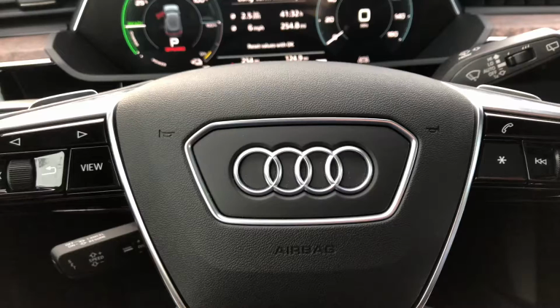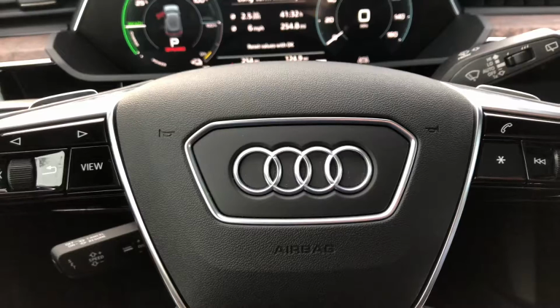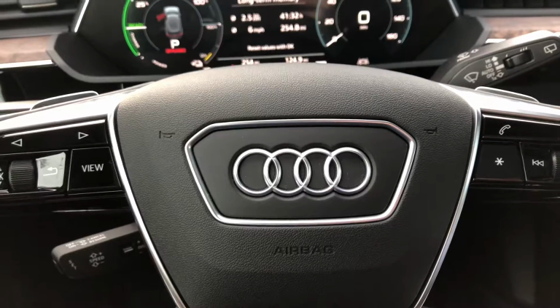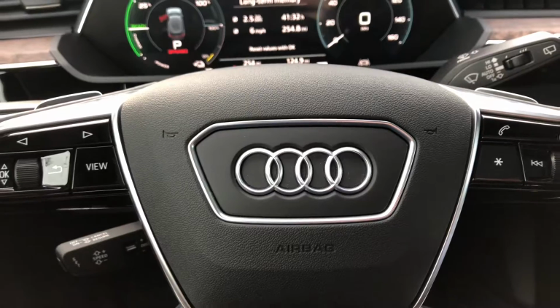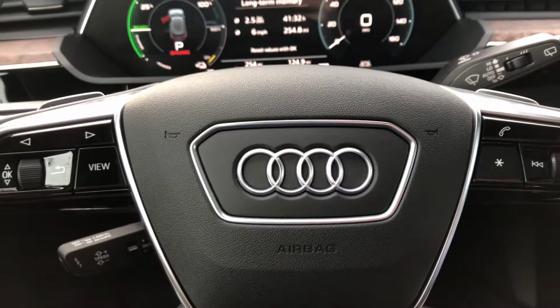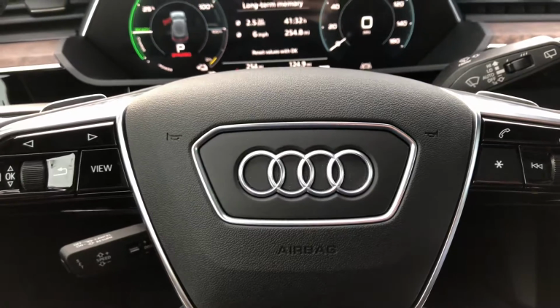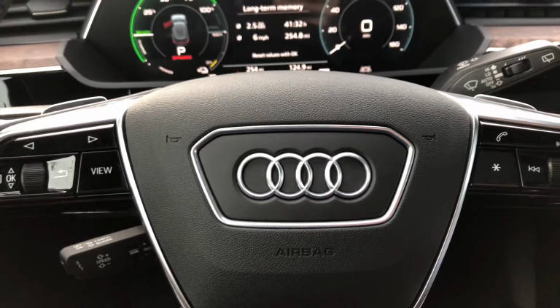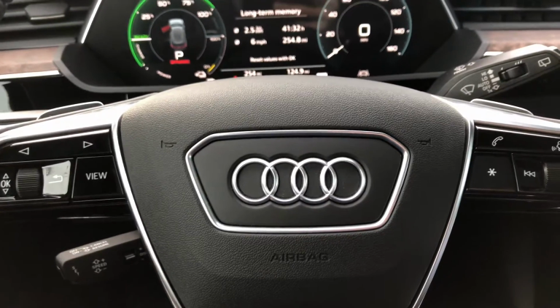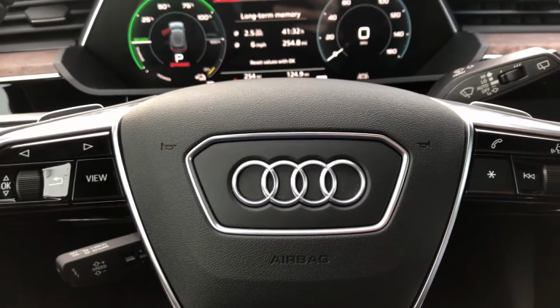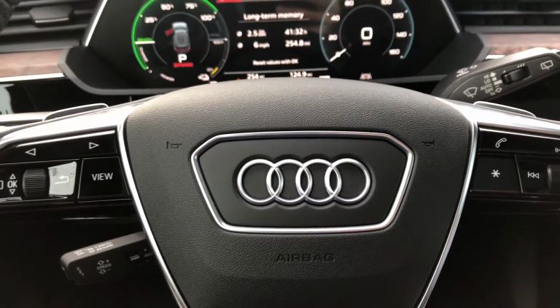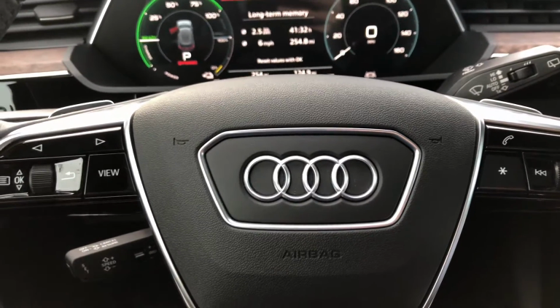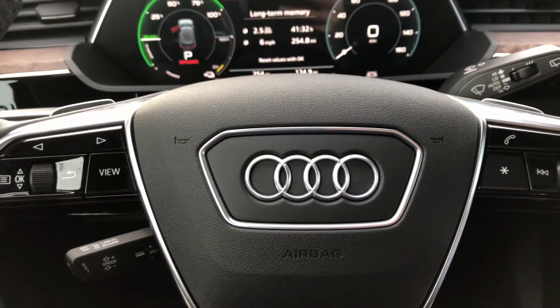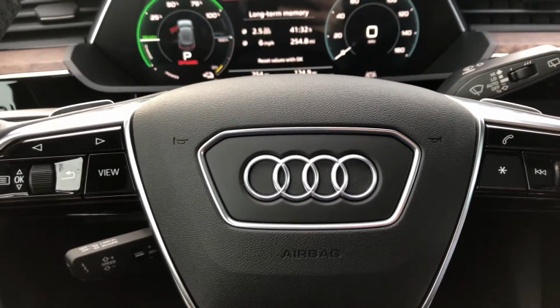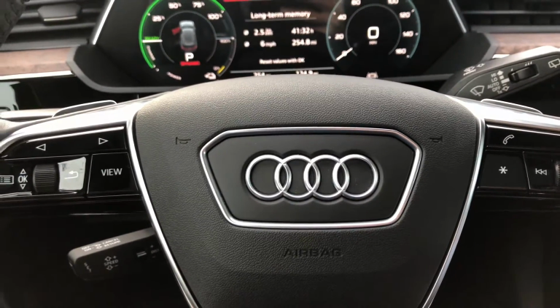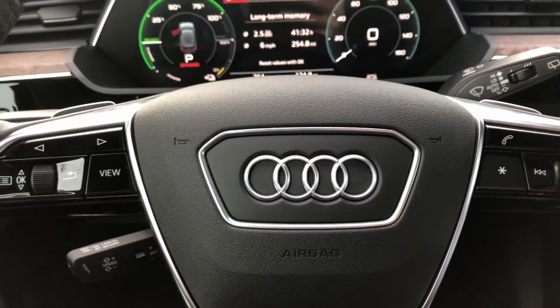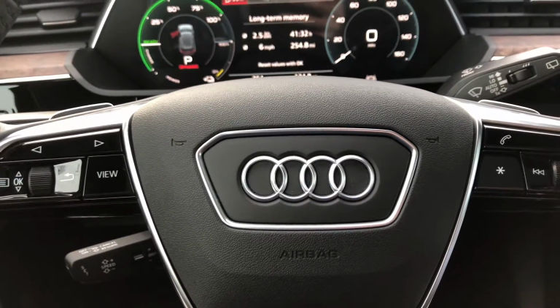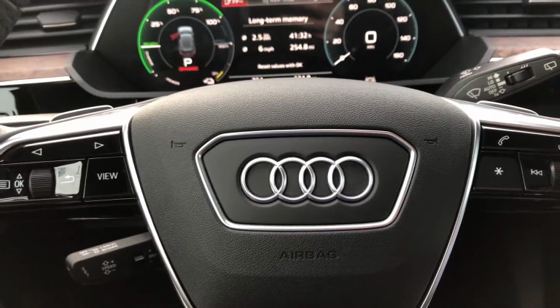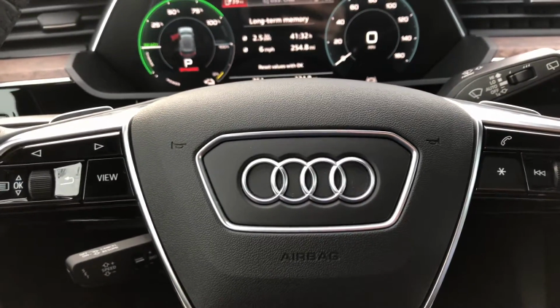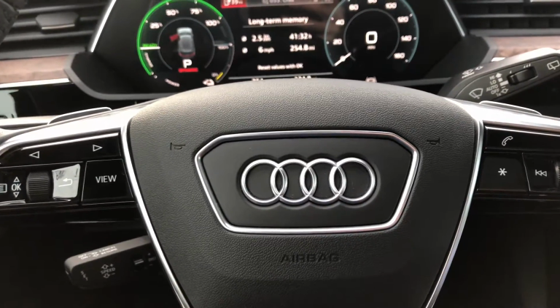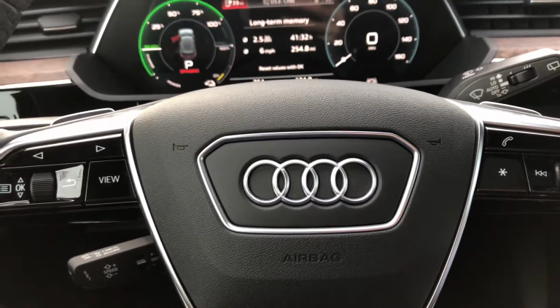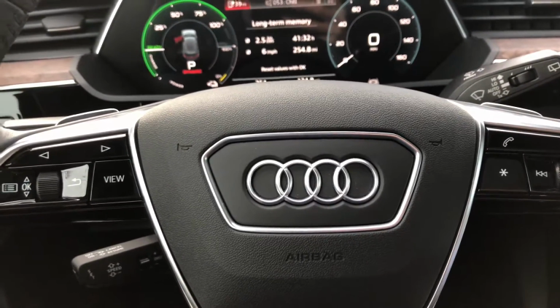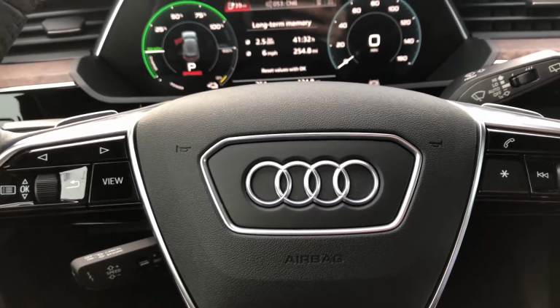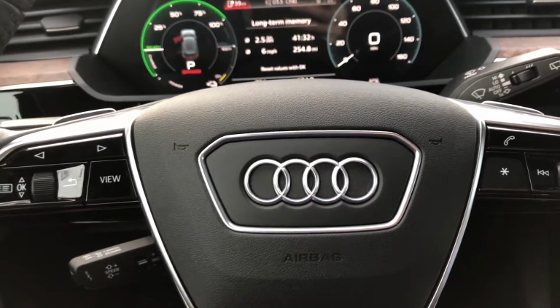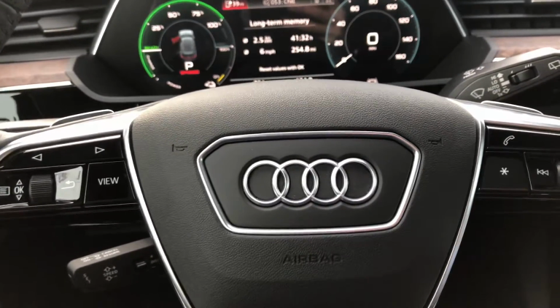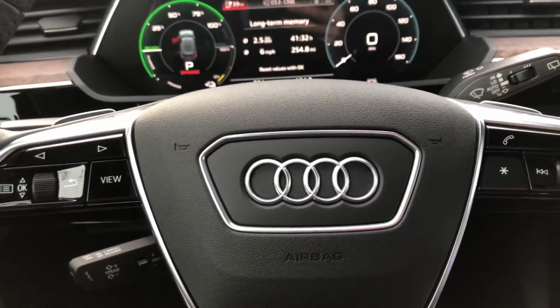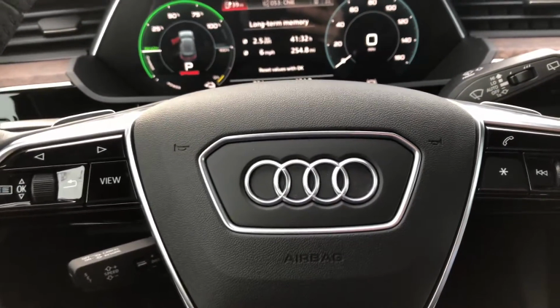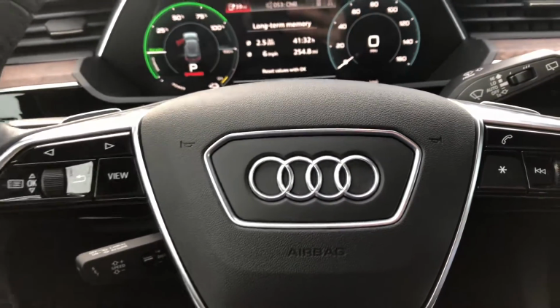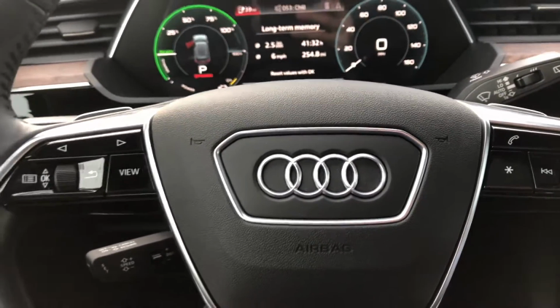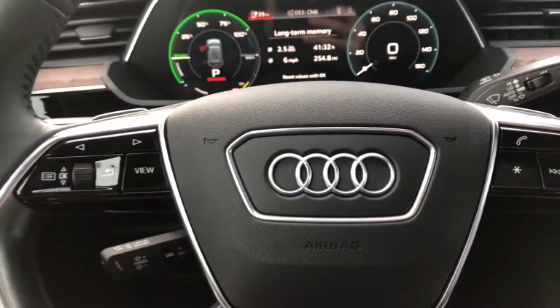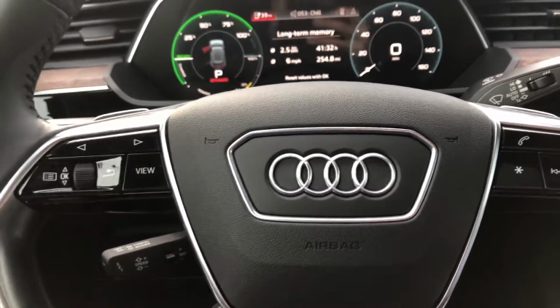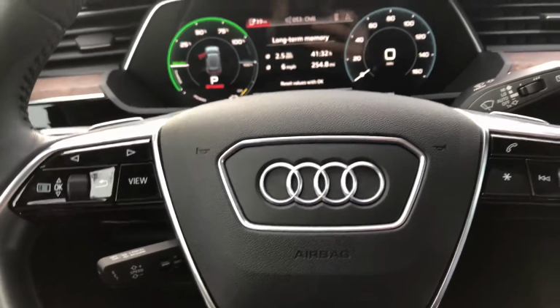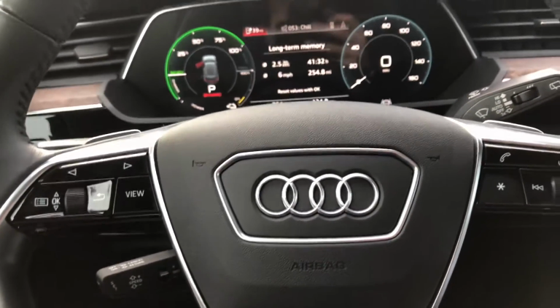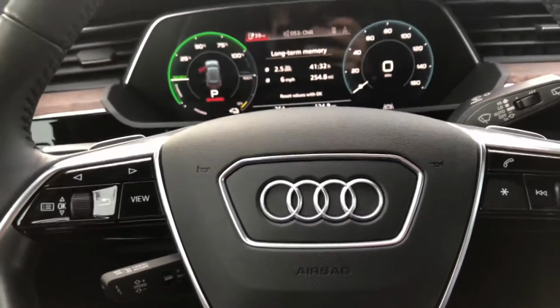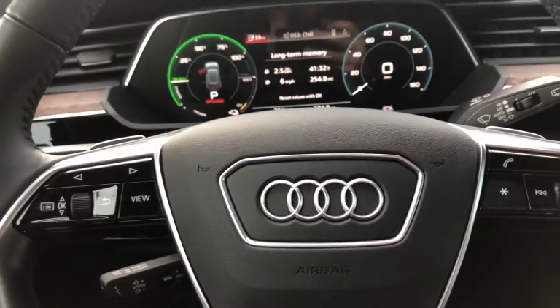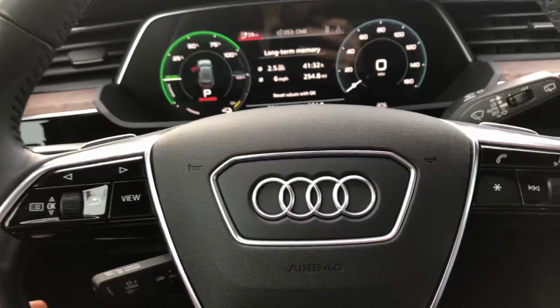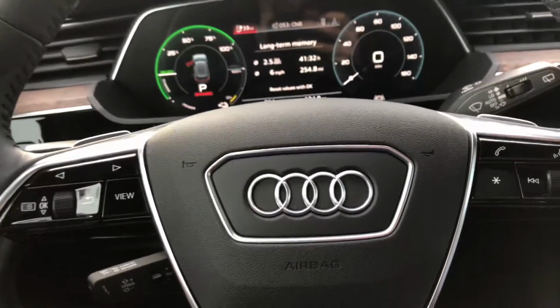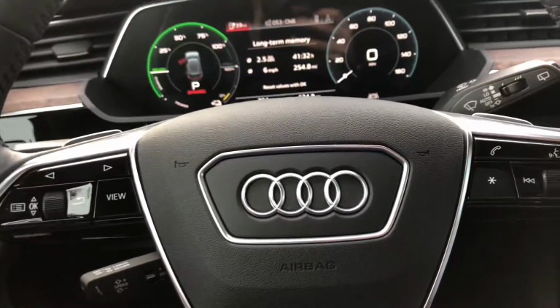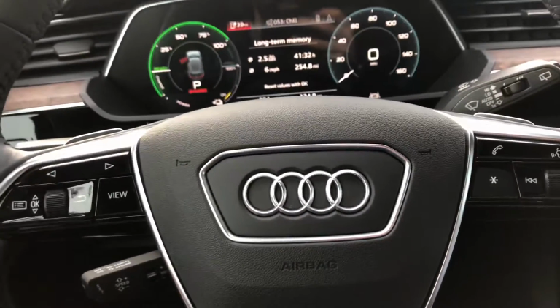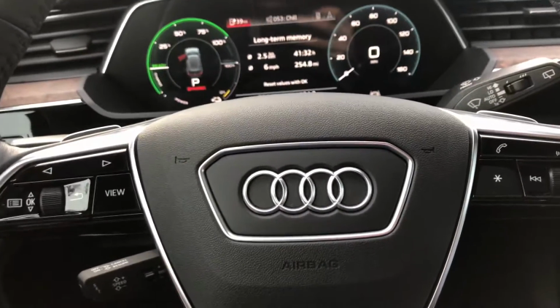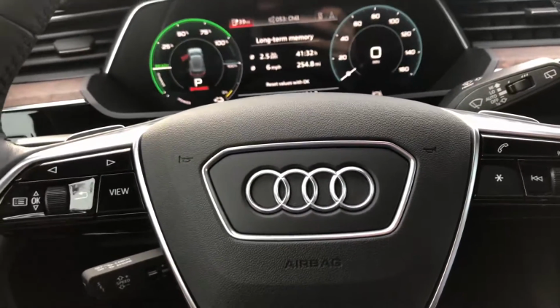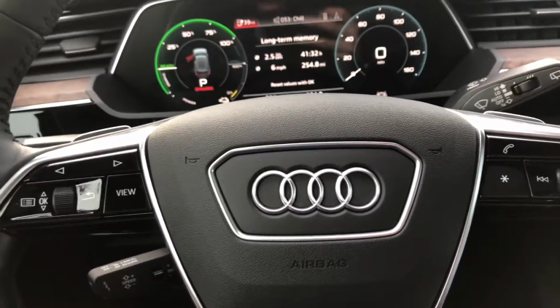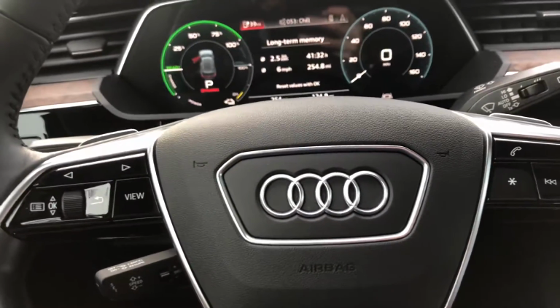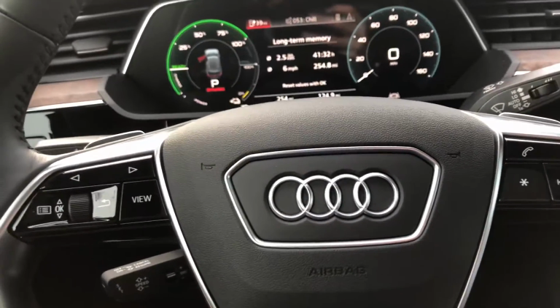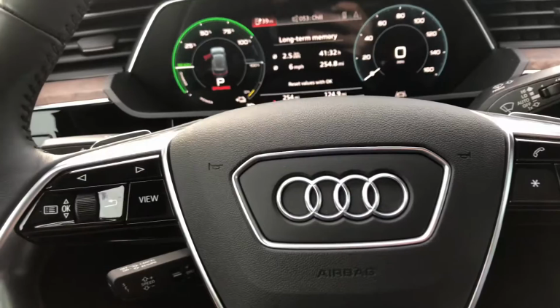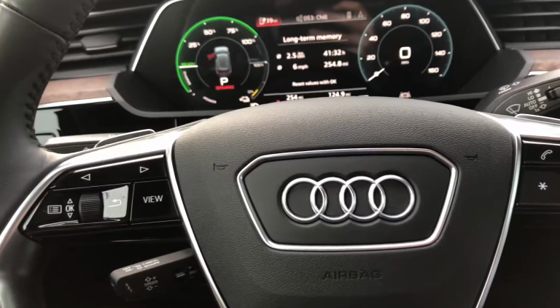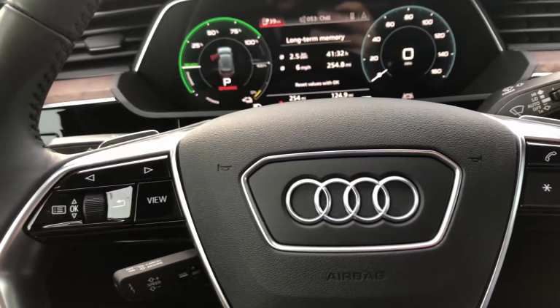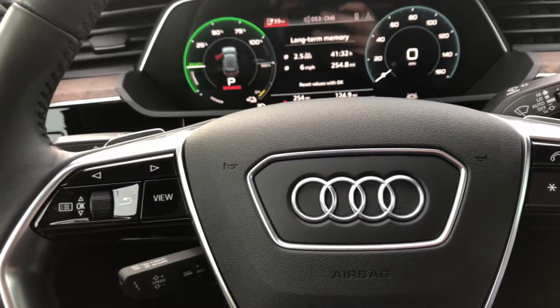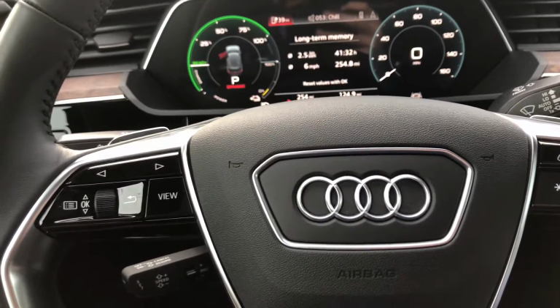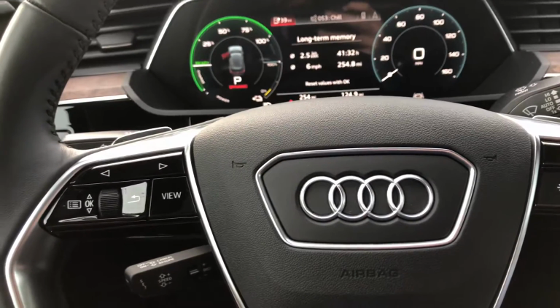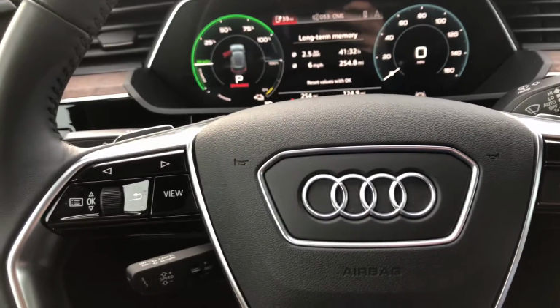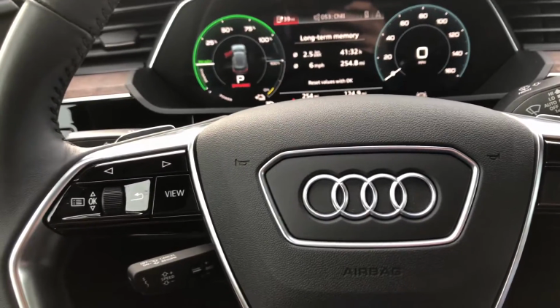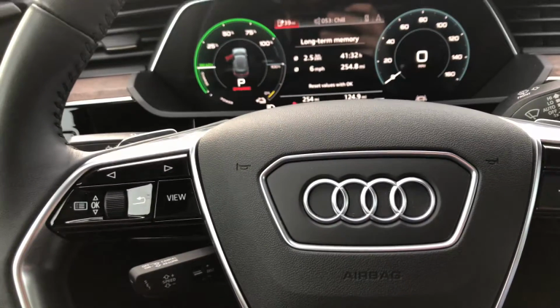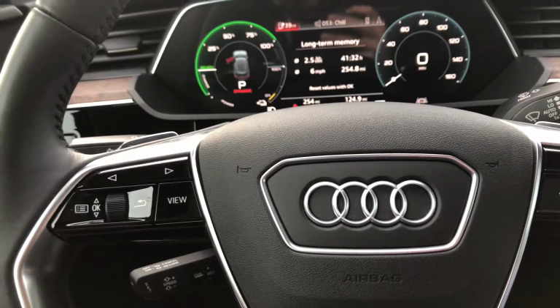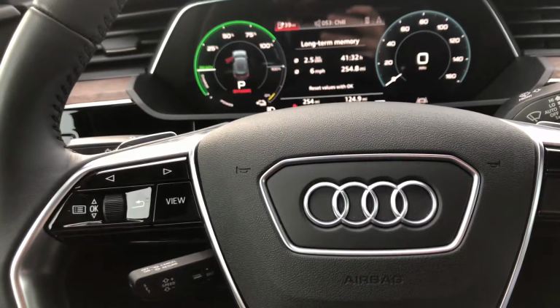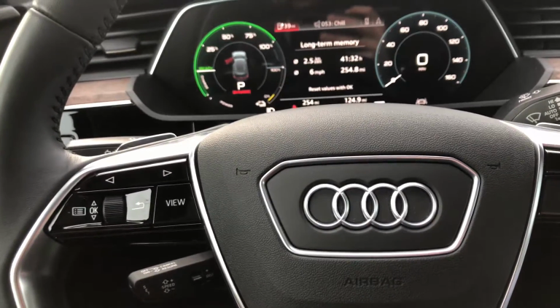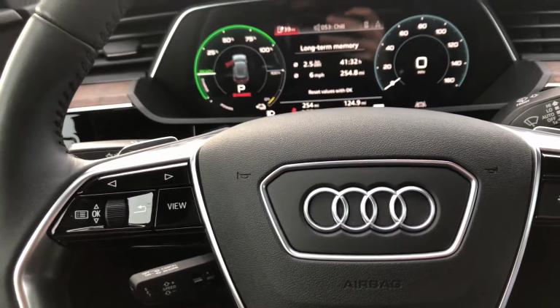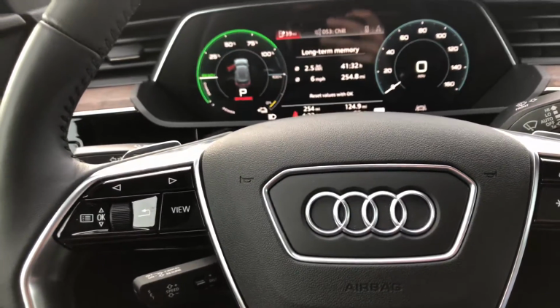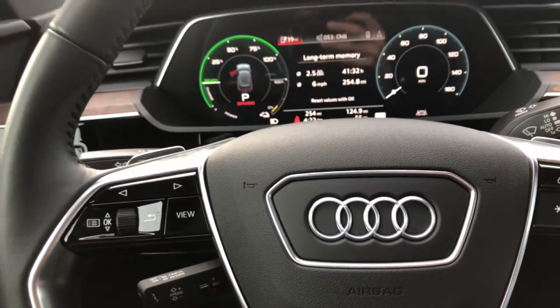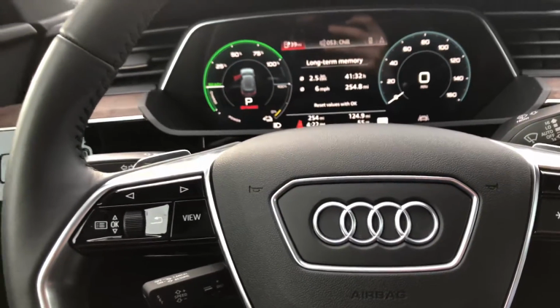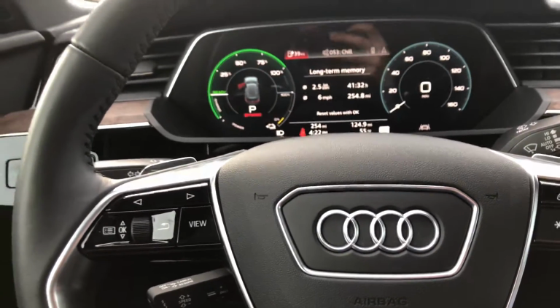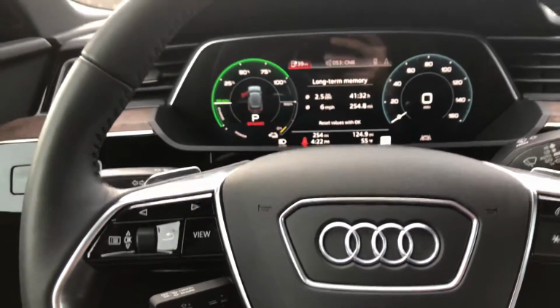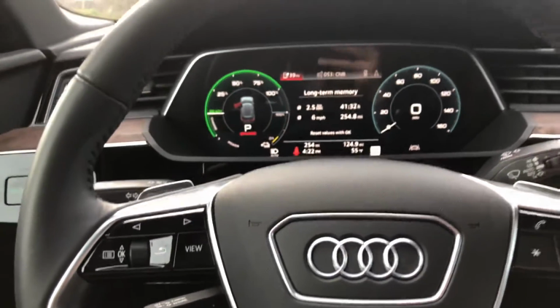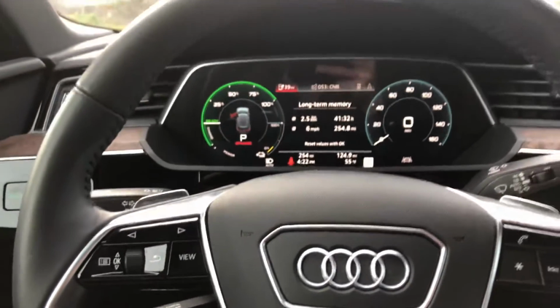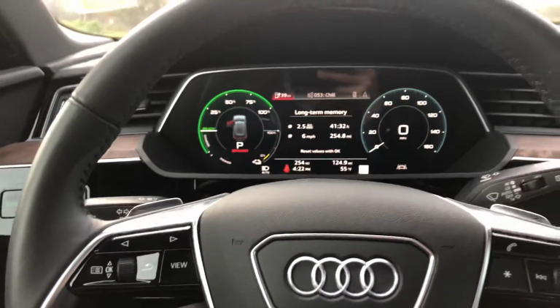This is Daniel, your Marin Acropodics specialist. Today I'm in an Audi e-tron and I'm going to show you how to operate the headlights.